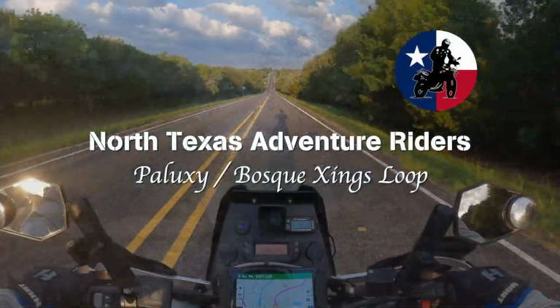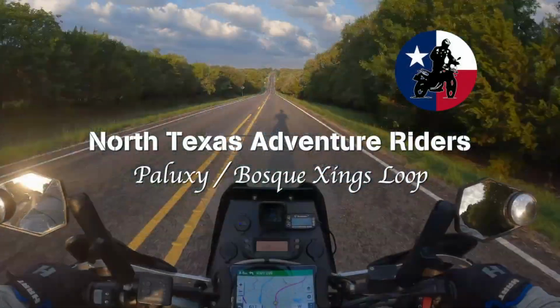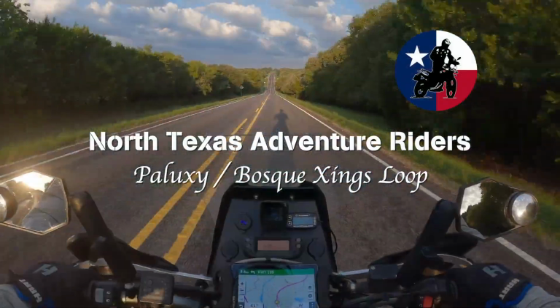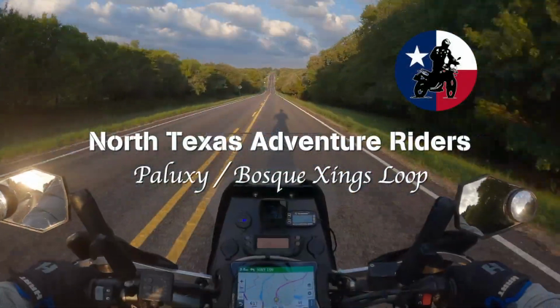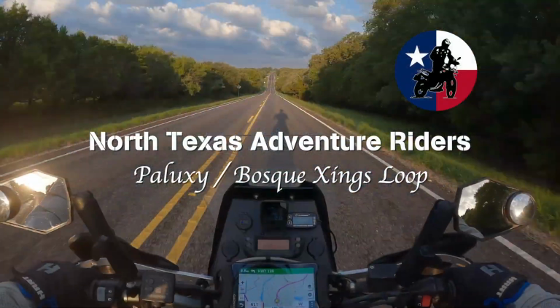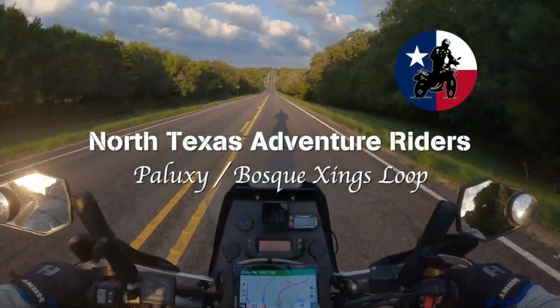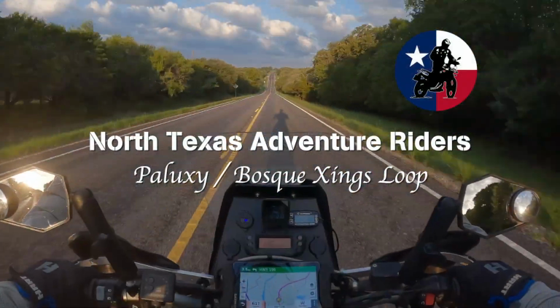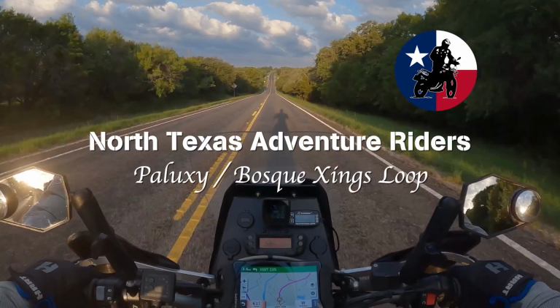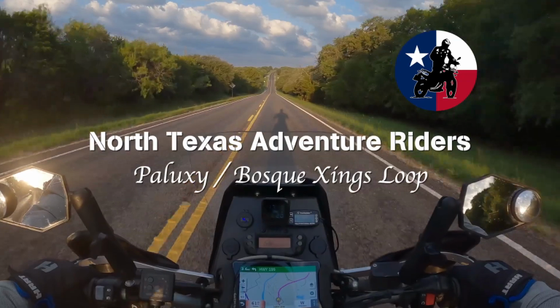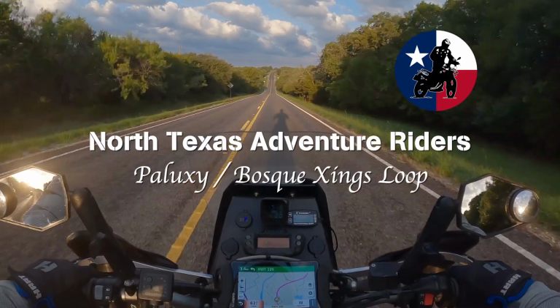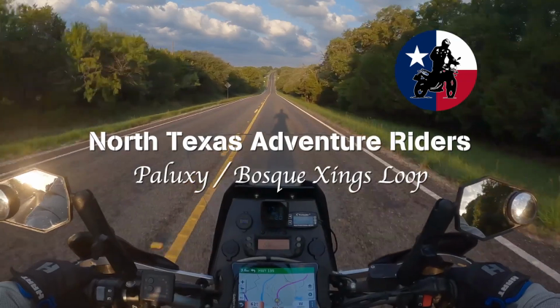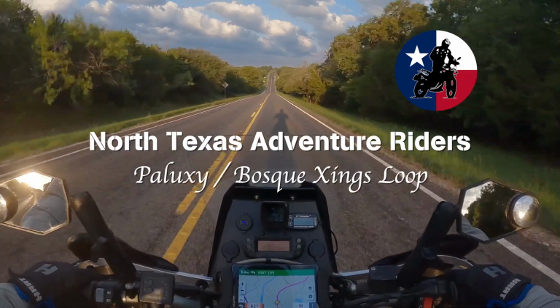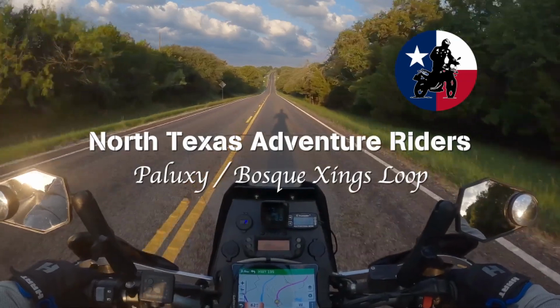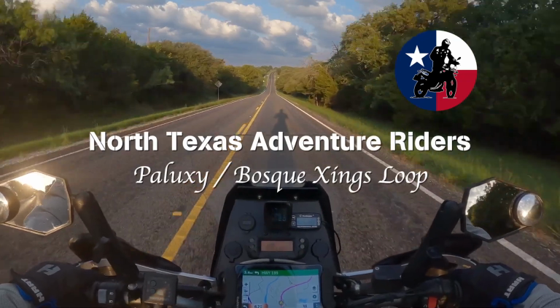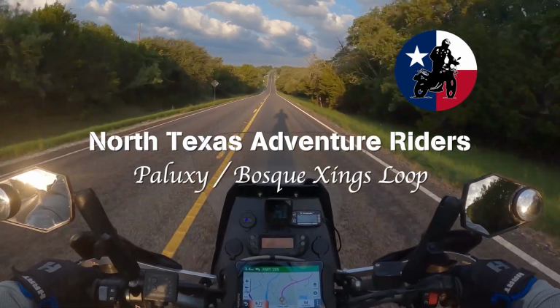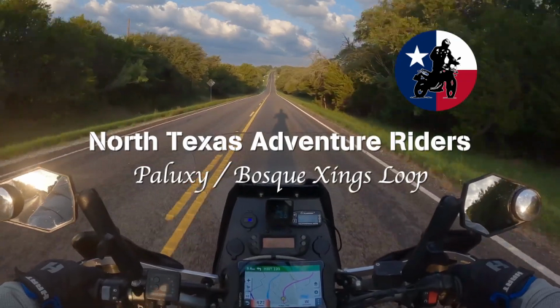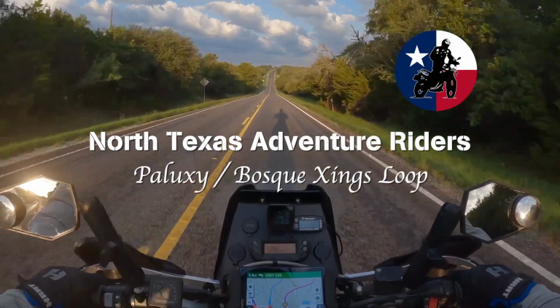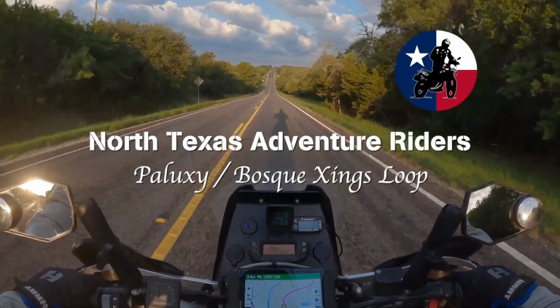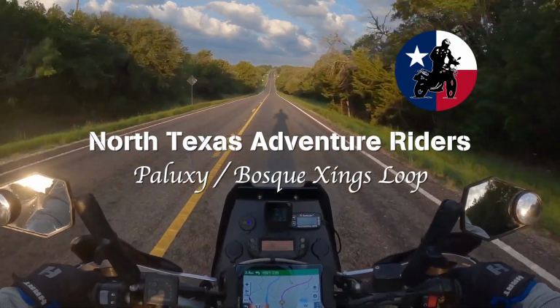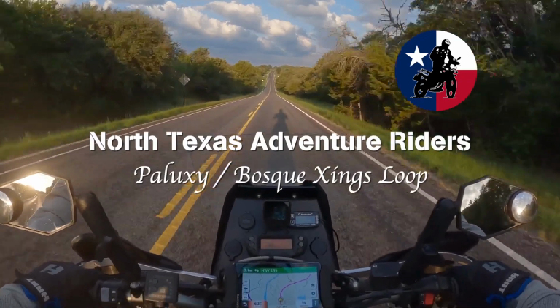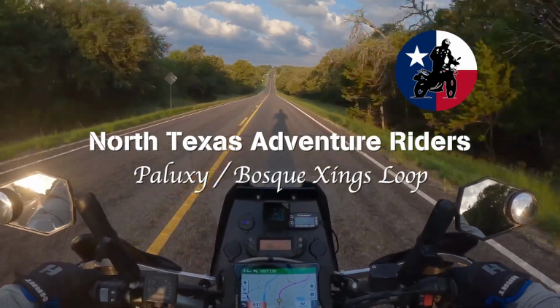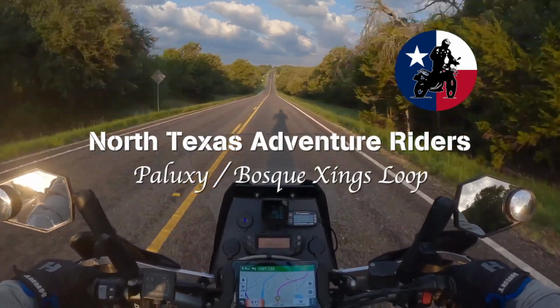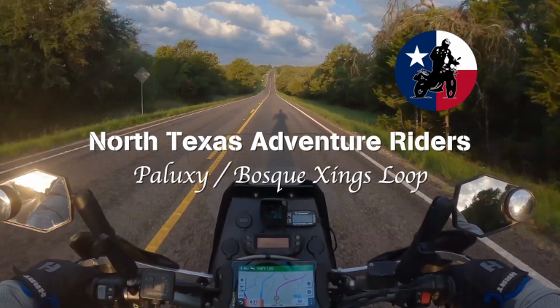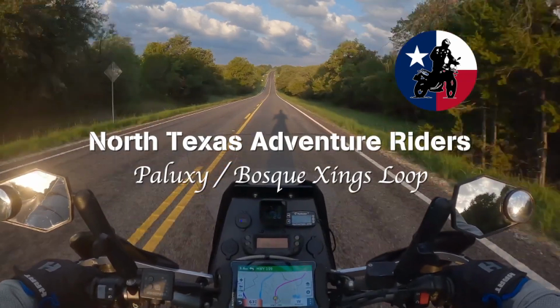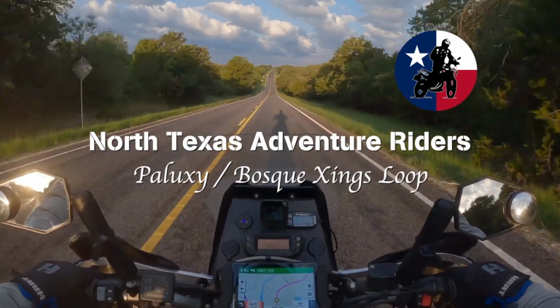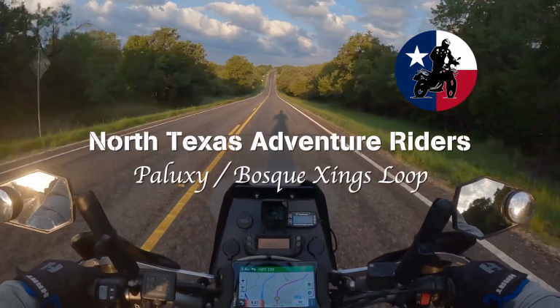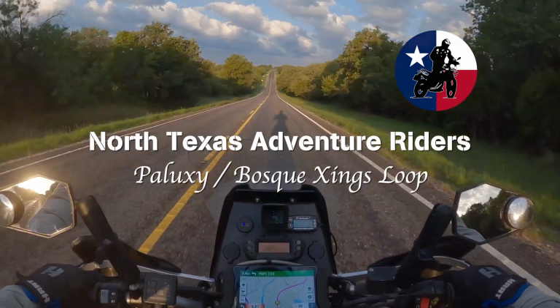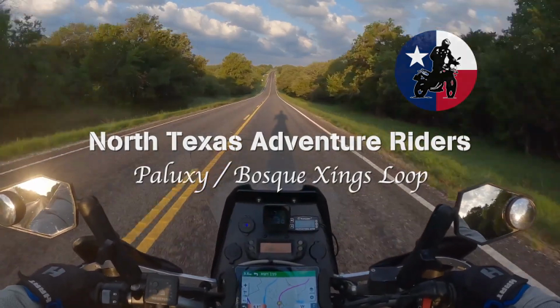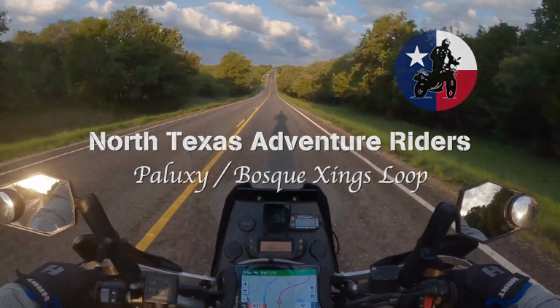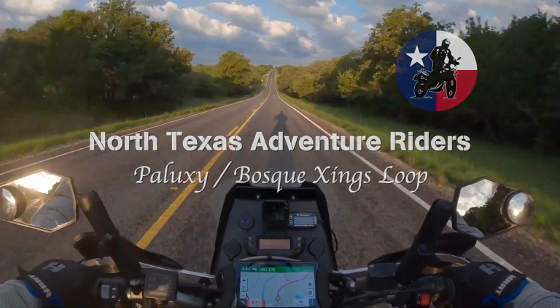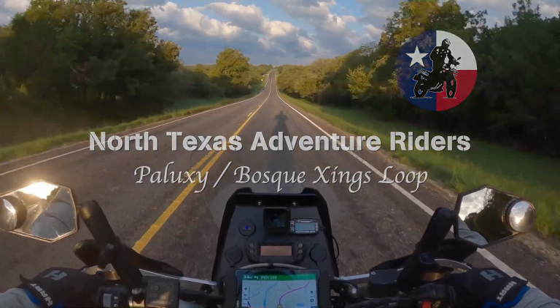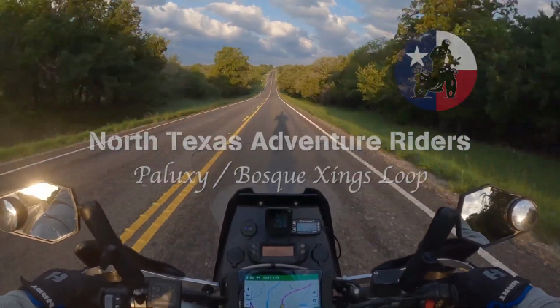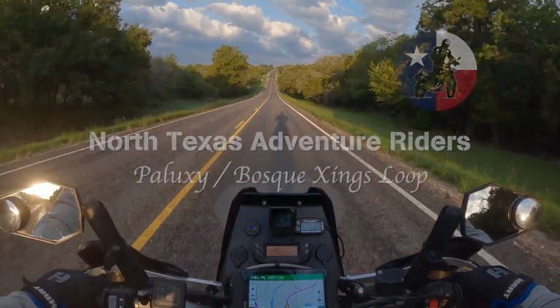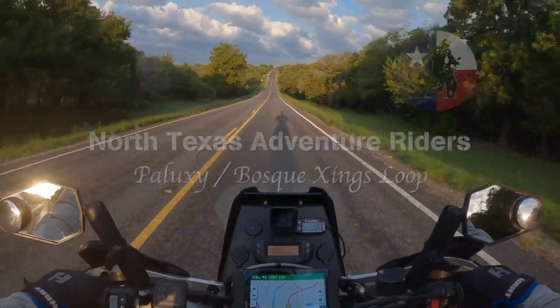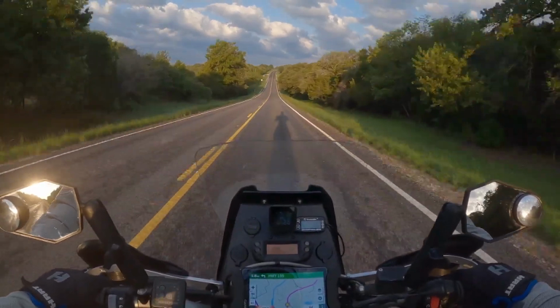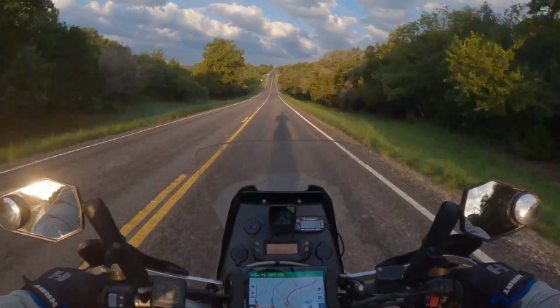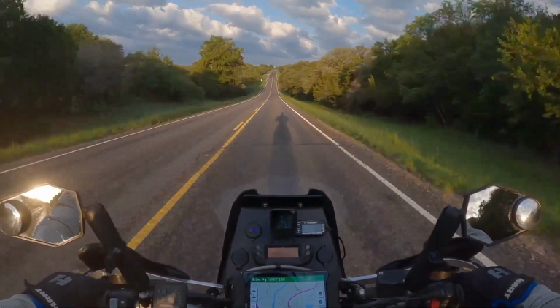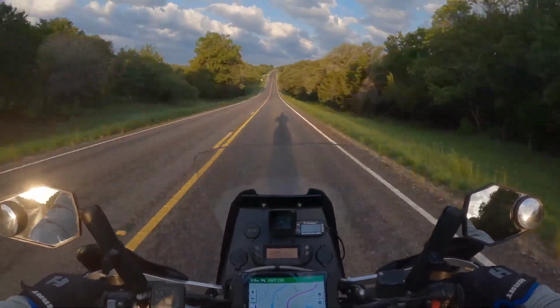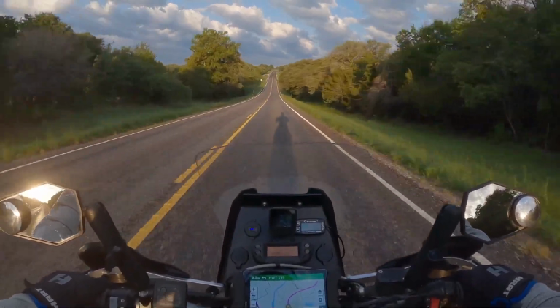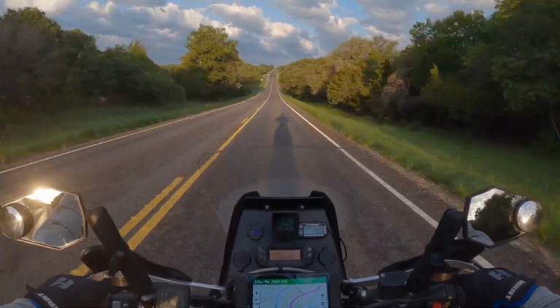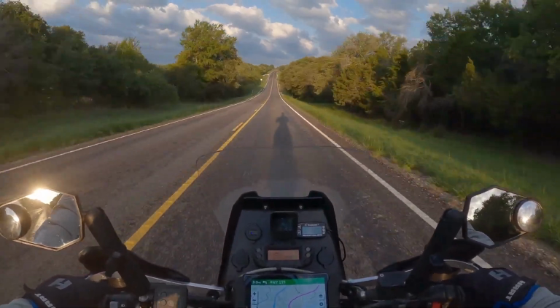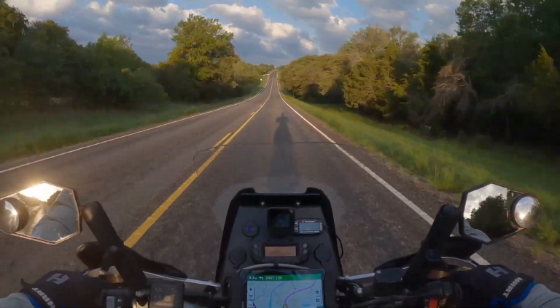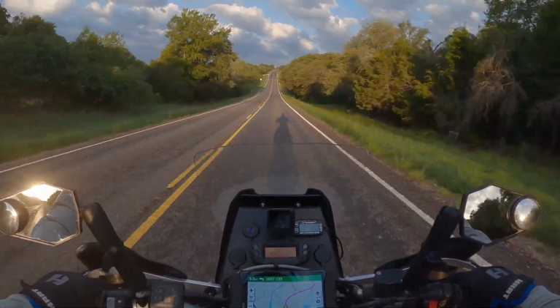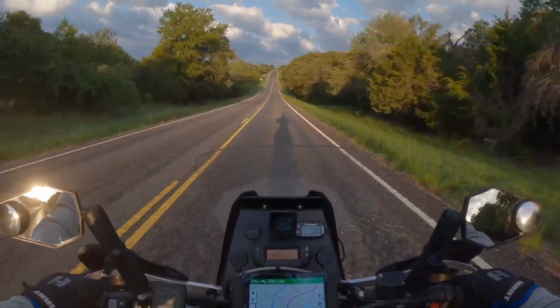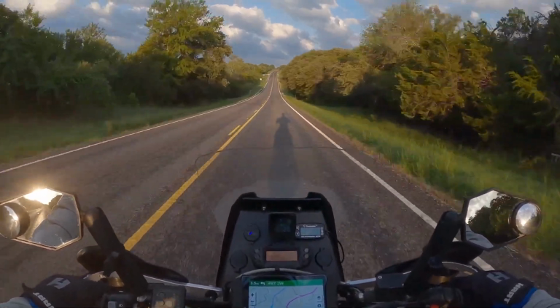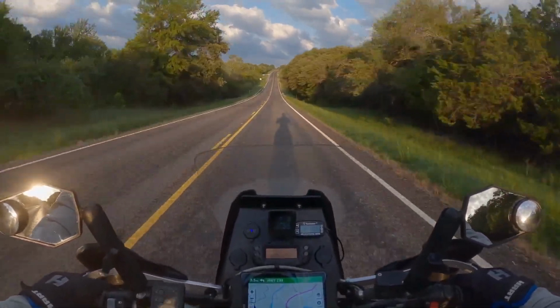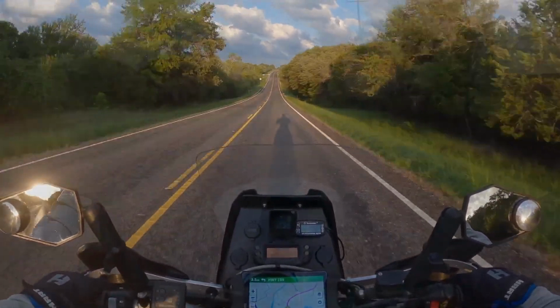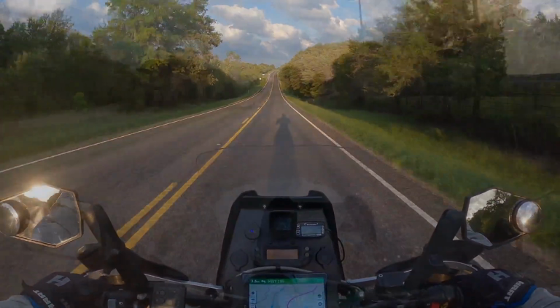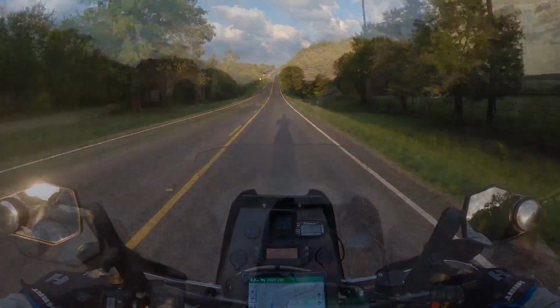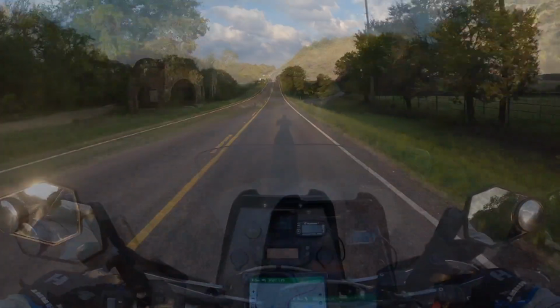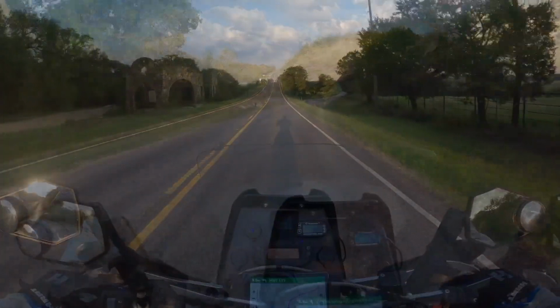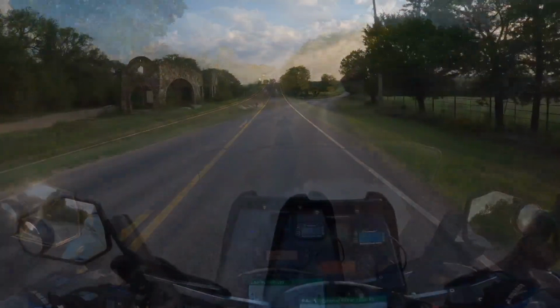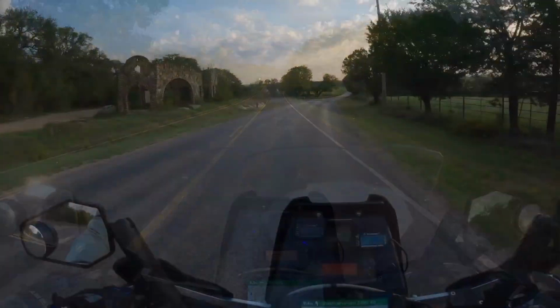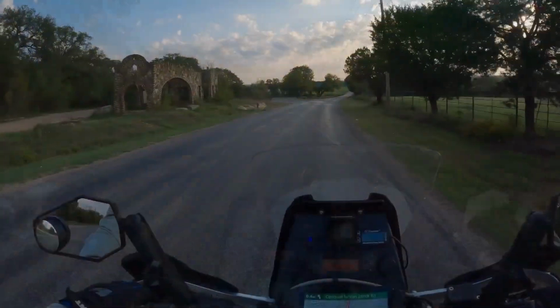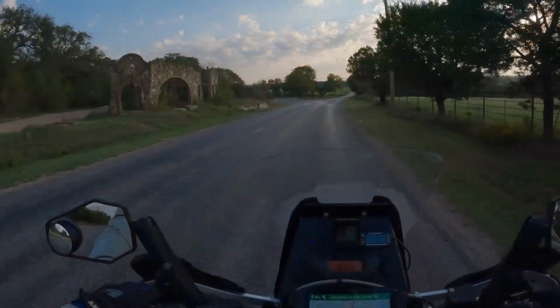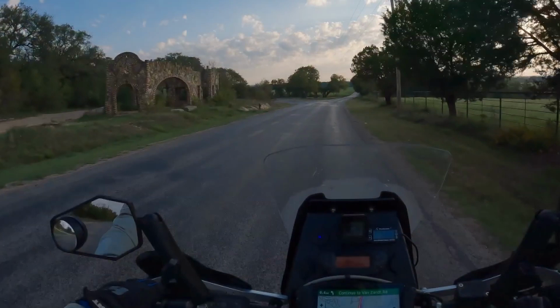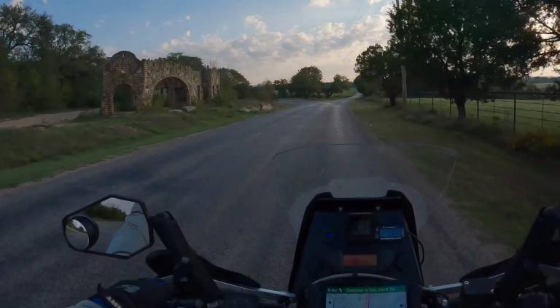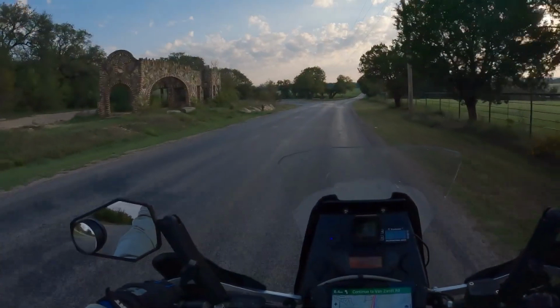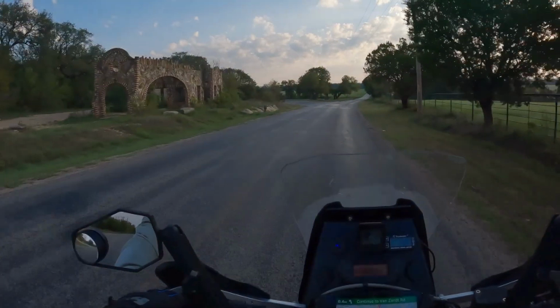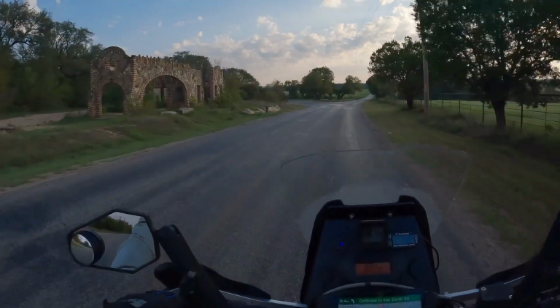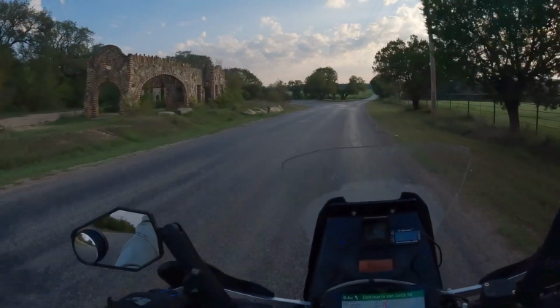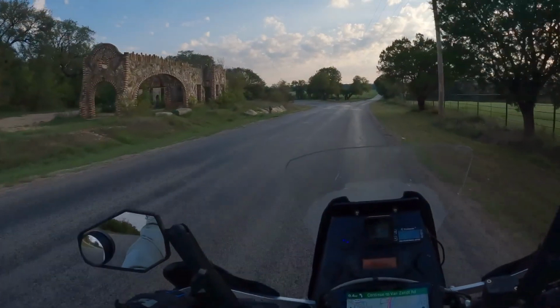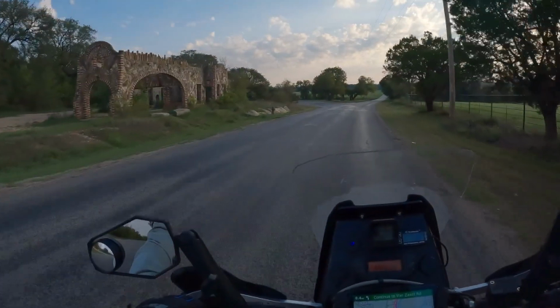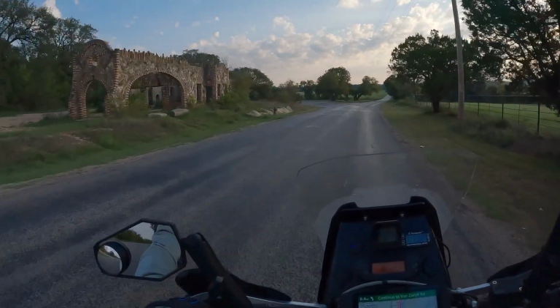This ride starts and ends at Park Road 21 and Highway 67, just southwest of Cleburne.